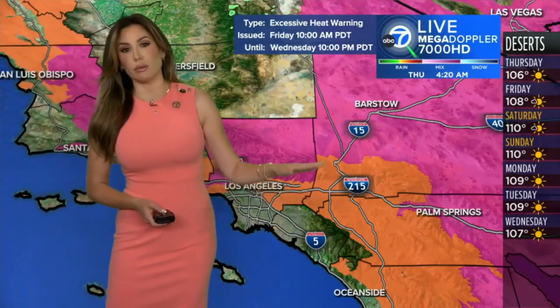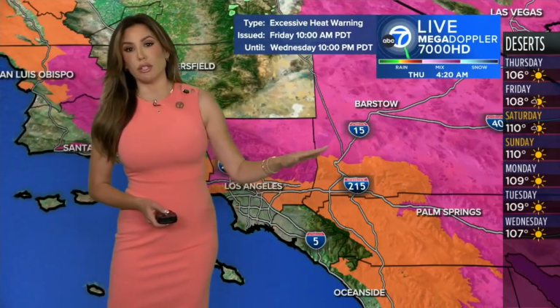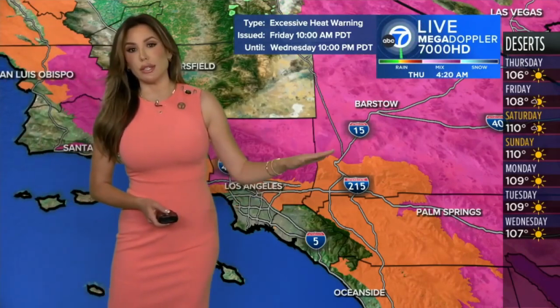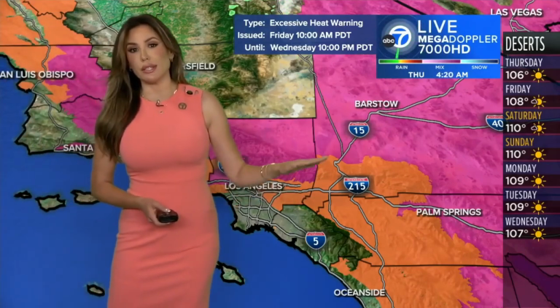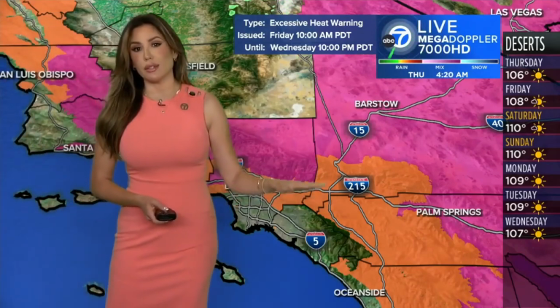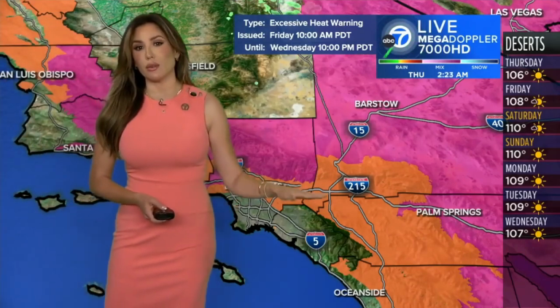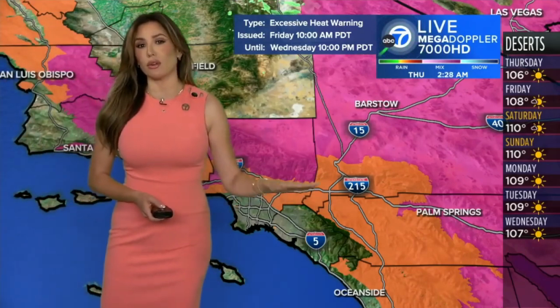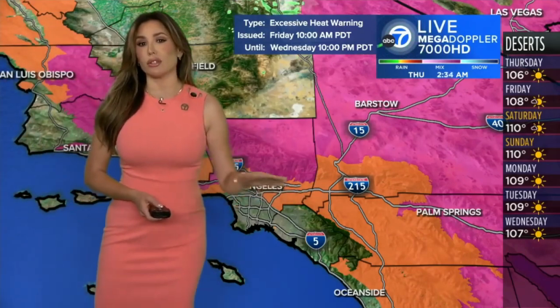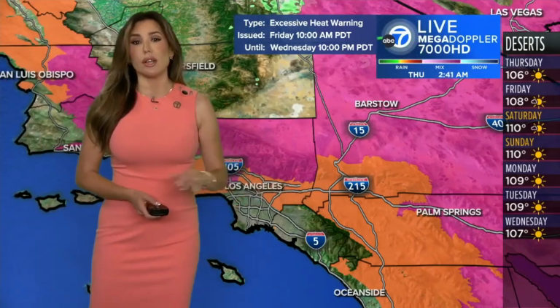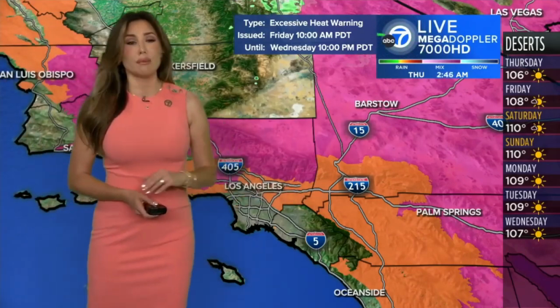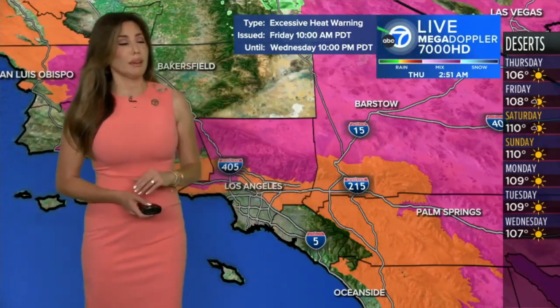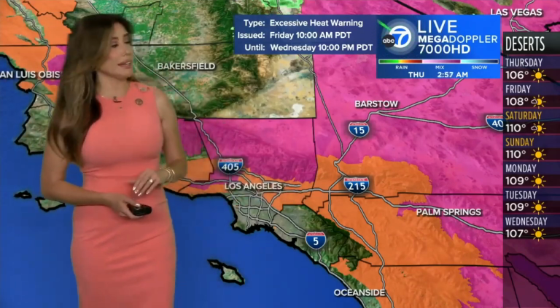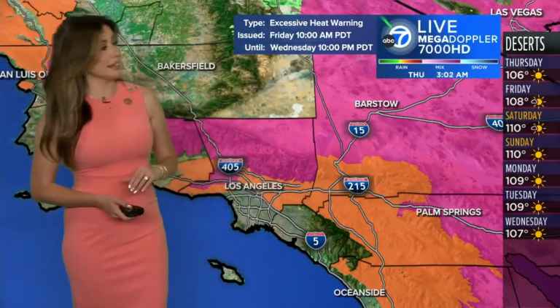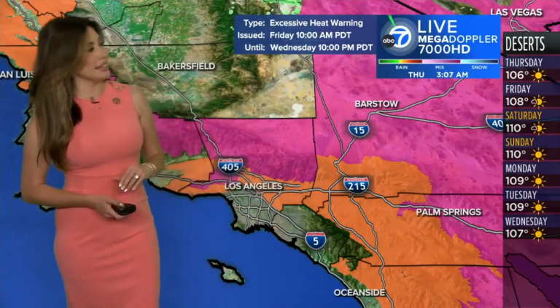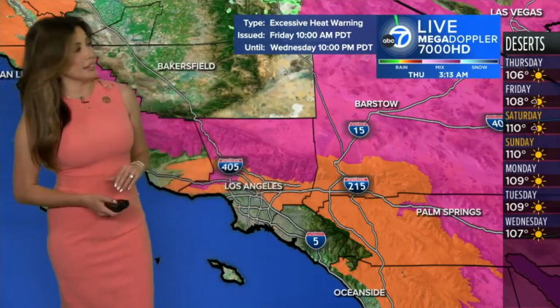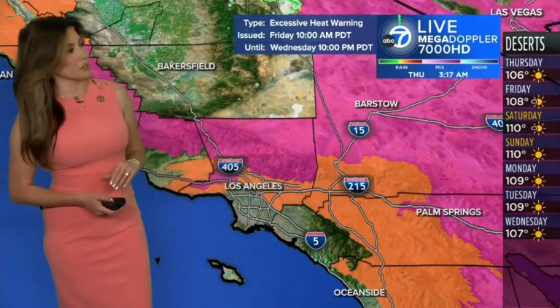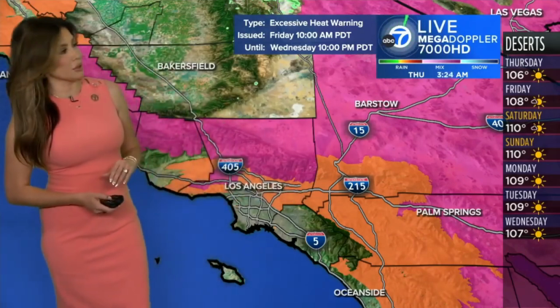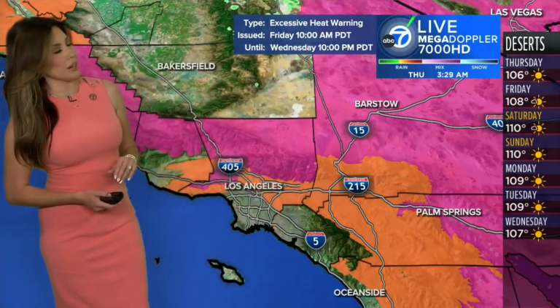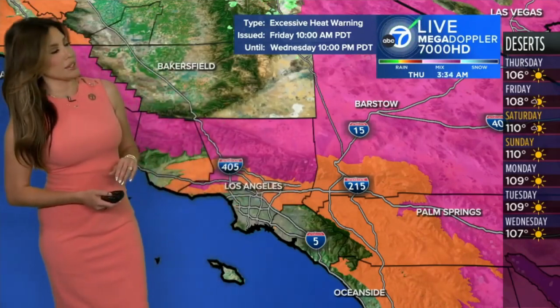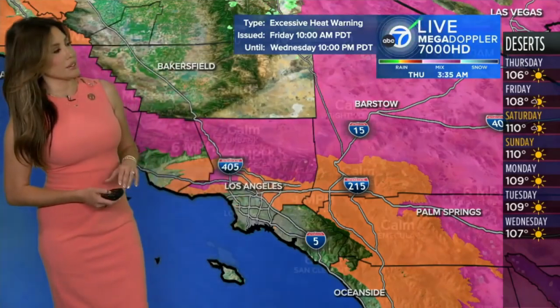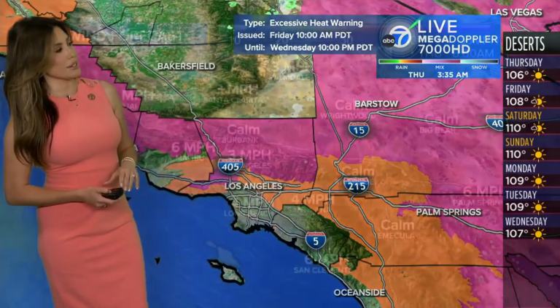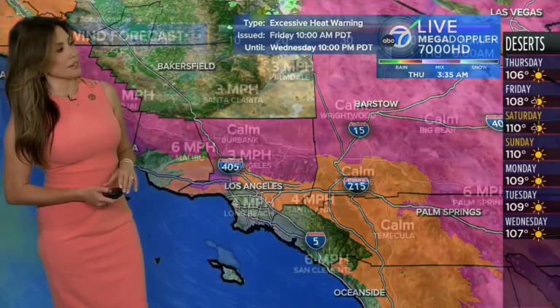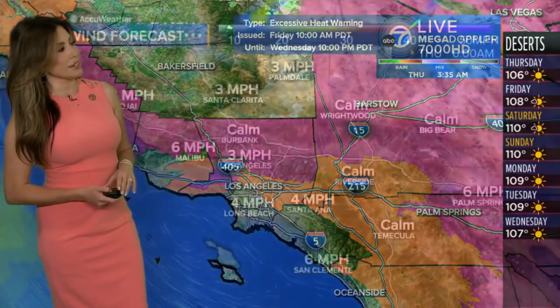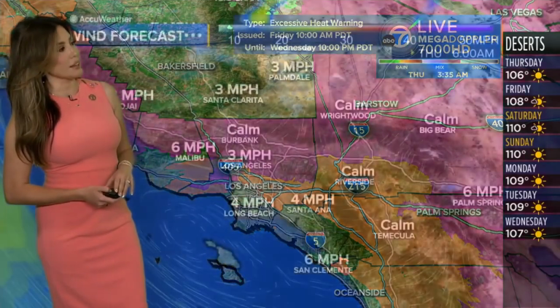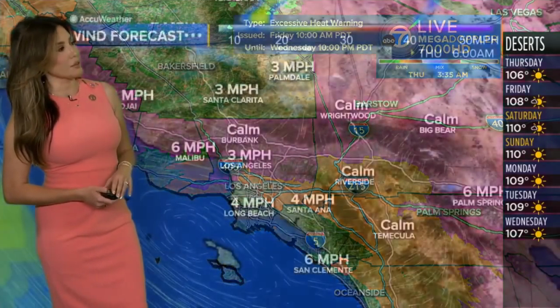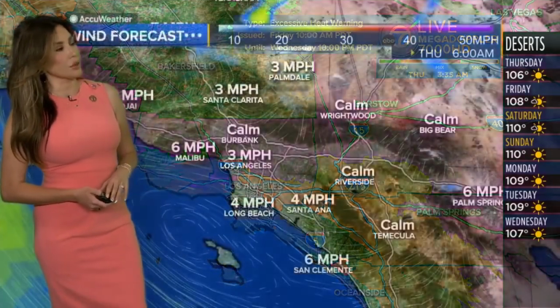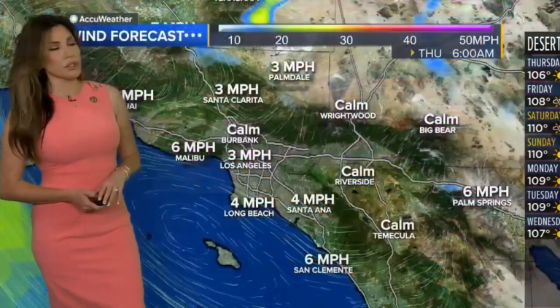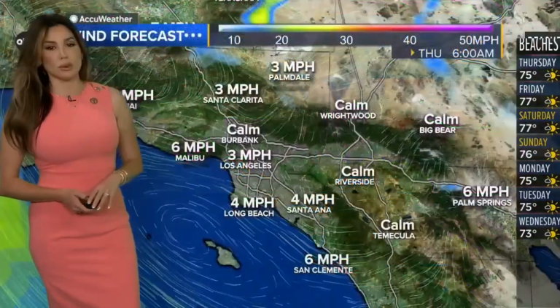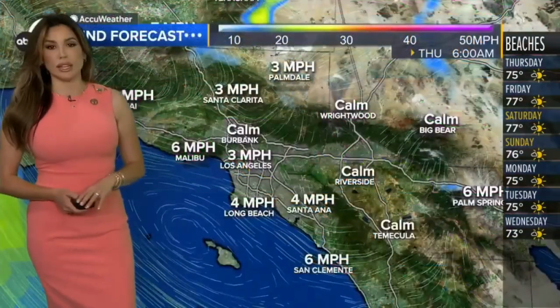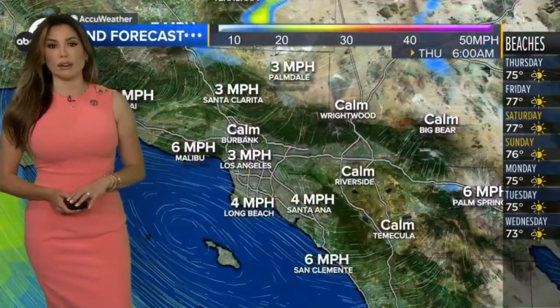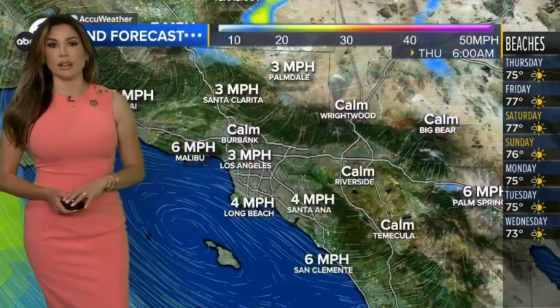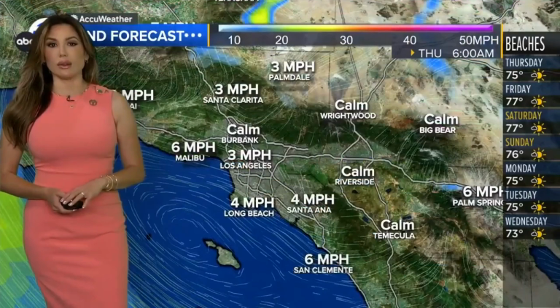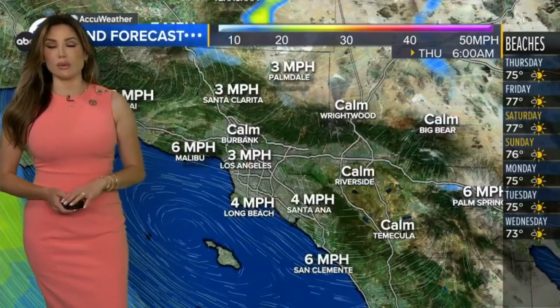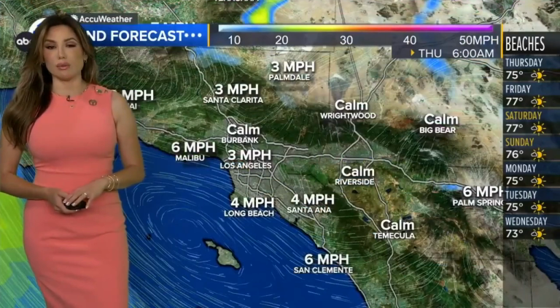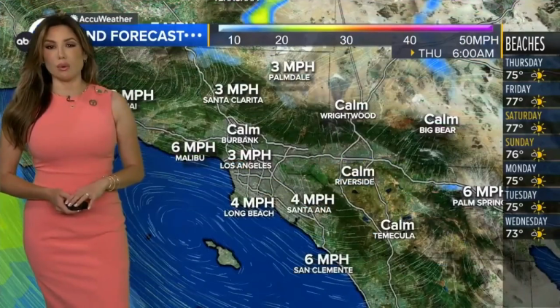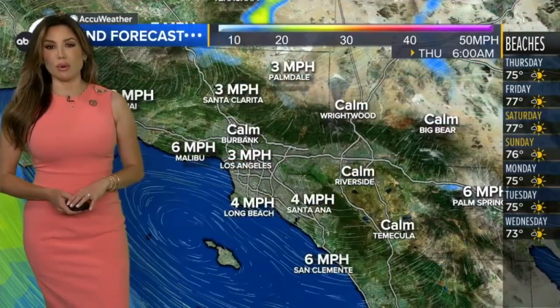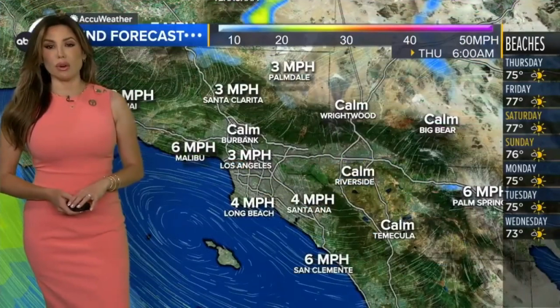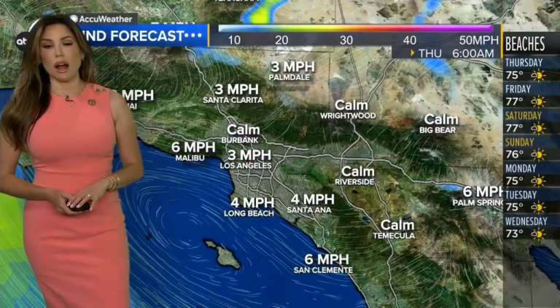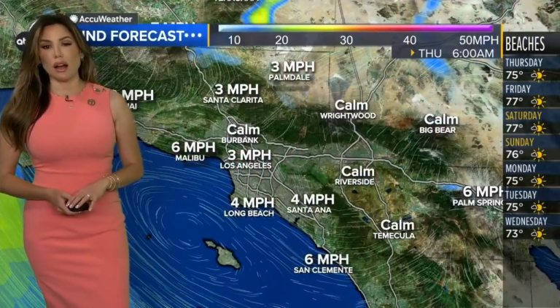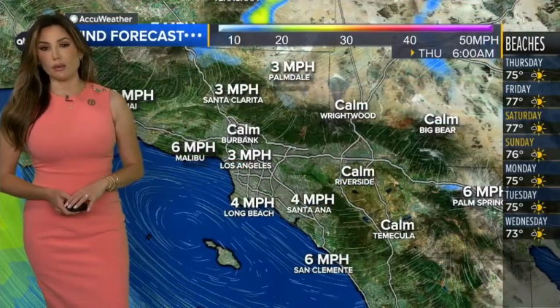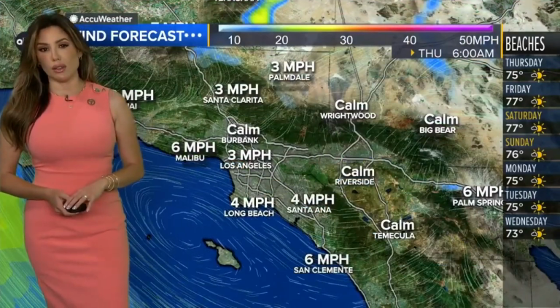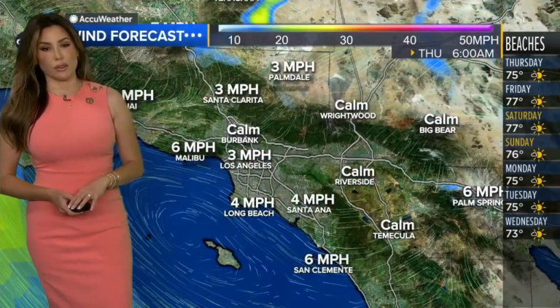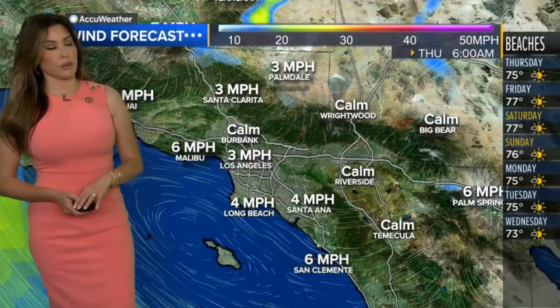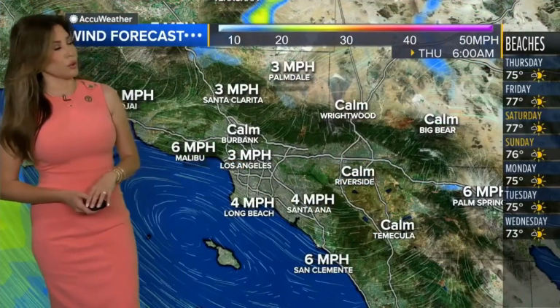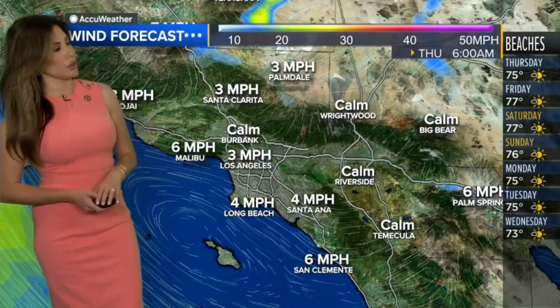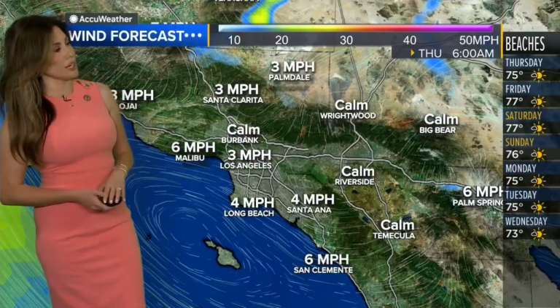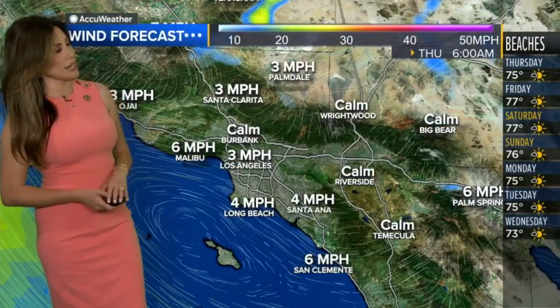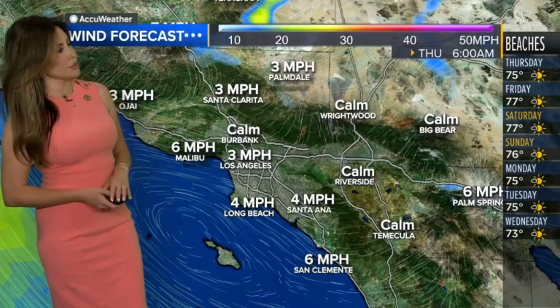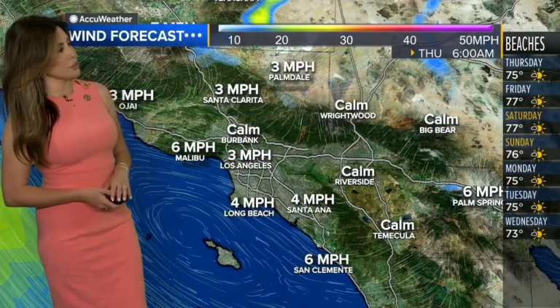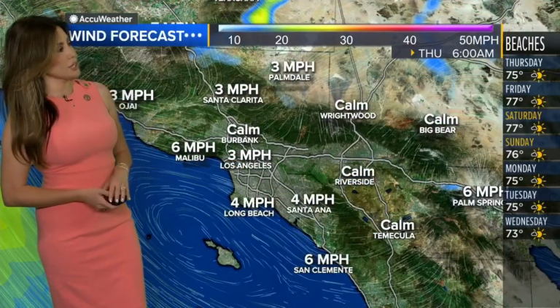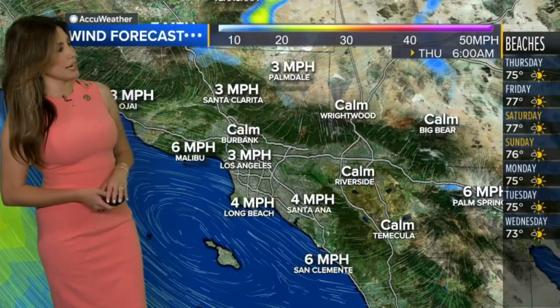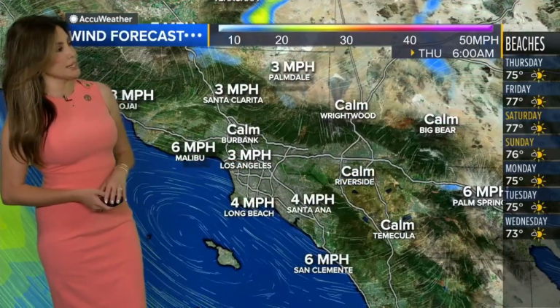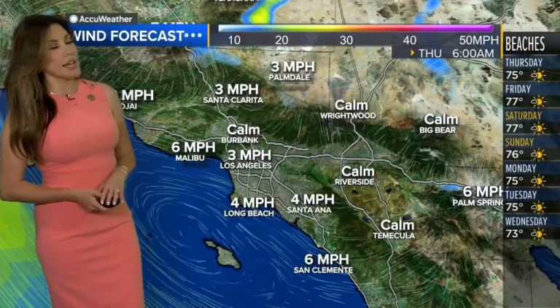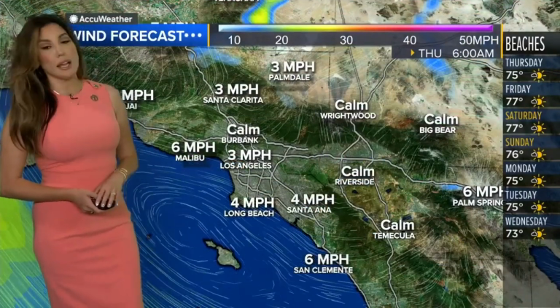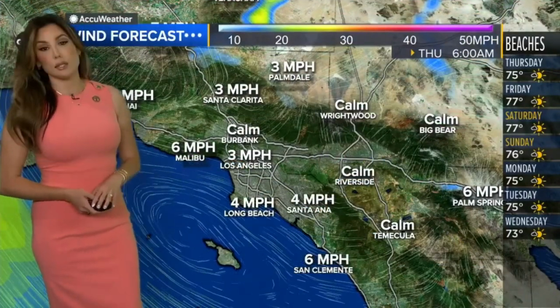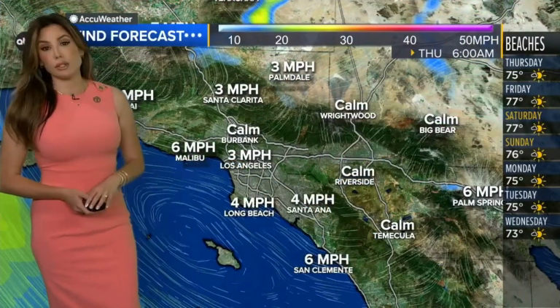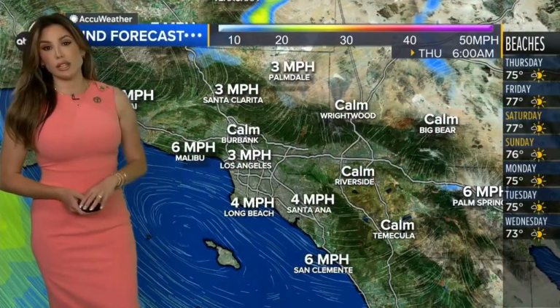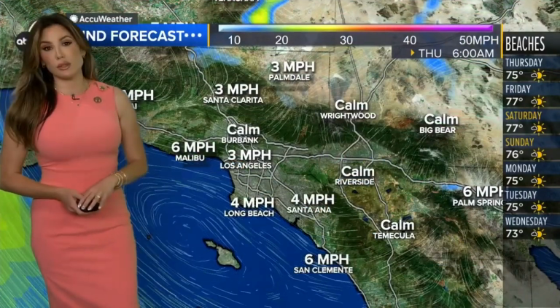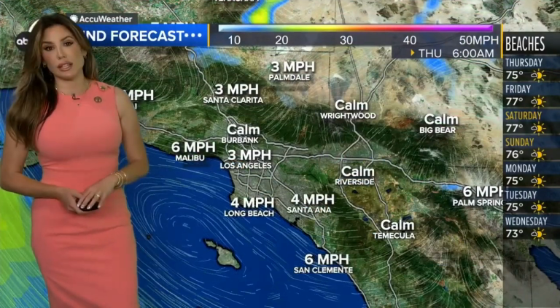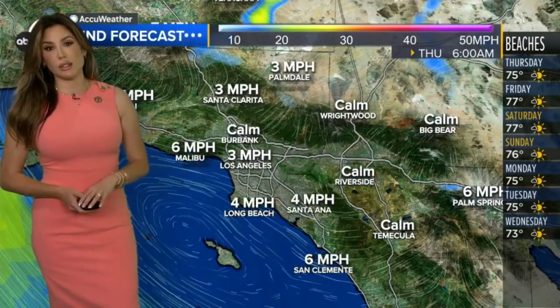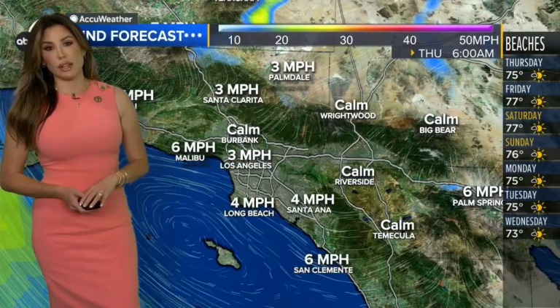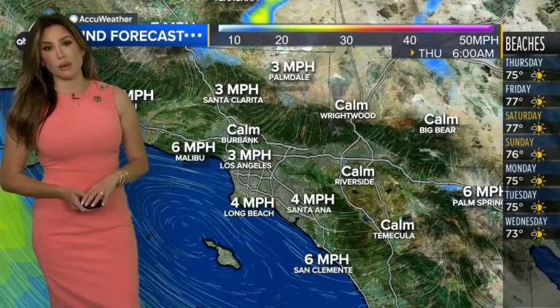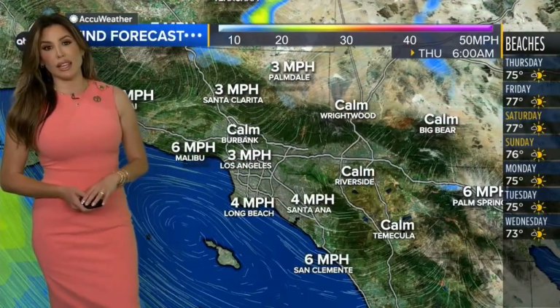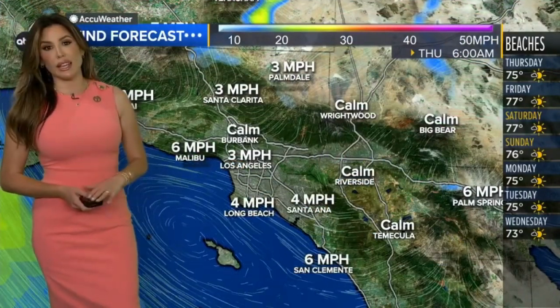Along with that are some heat advisories shown in orange. Magenta and orange, meaning the heat is around here in Southern California. We carry on with more hot weather for the next few days, especially as we enter the weekend.